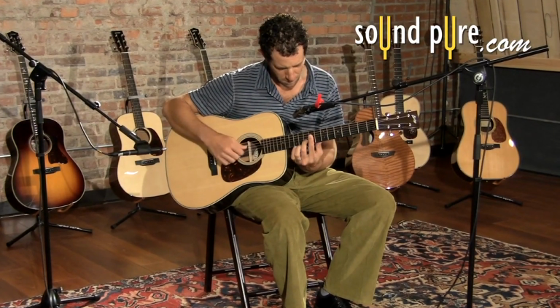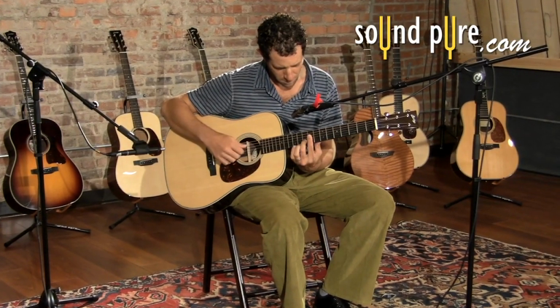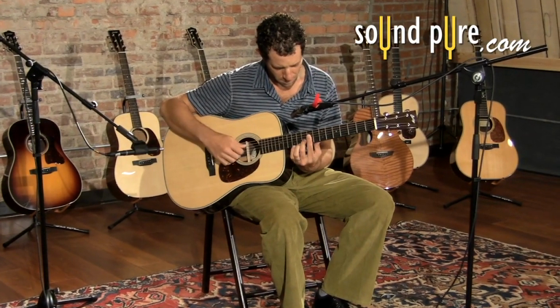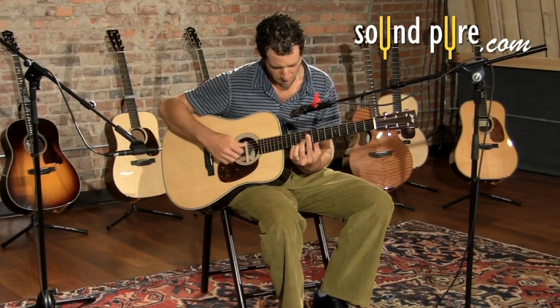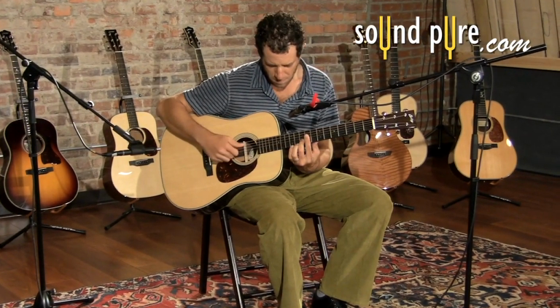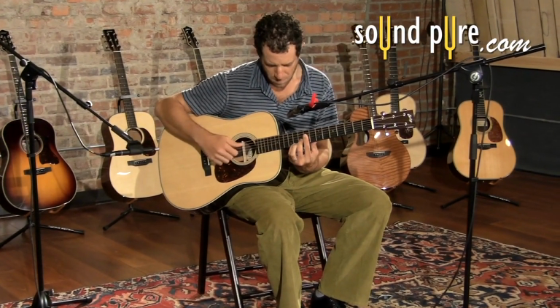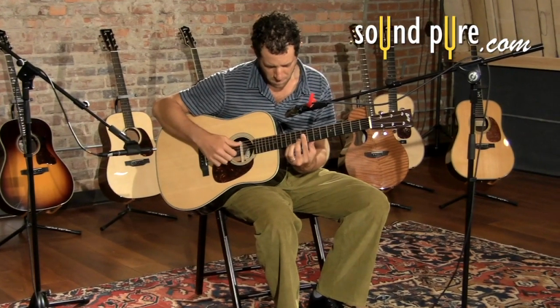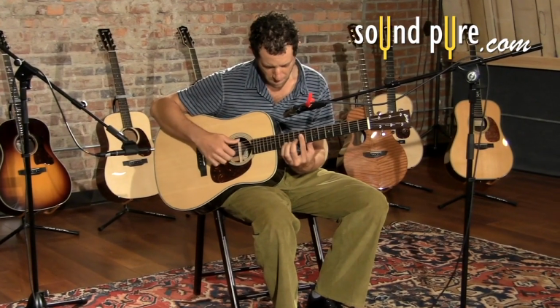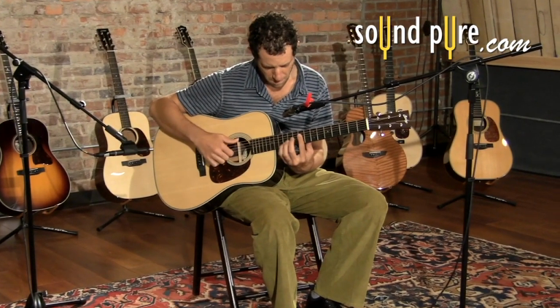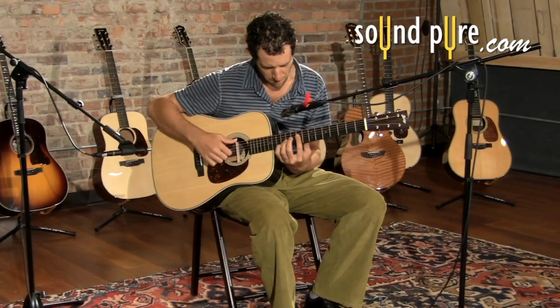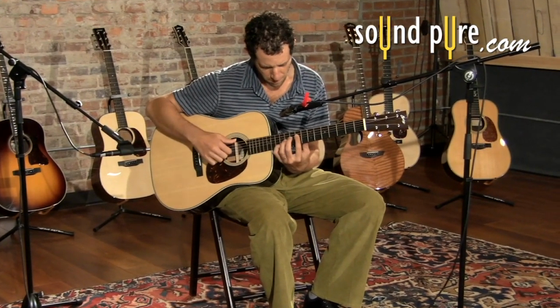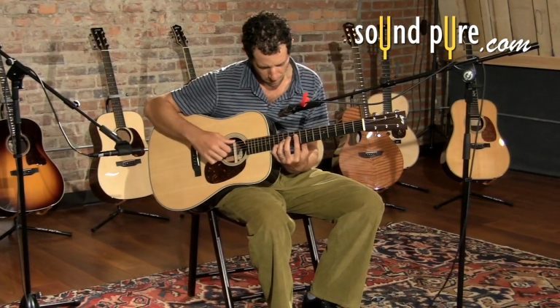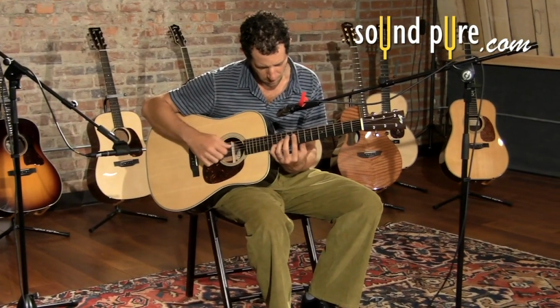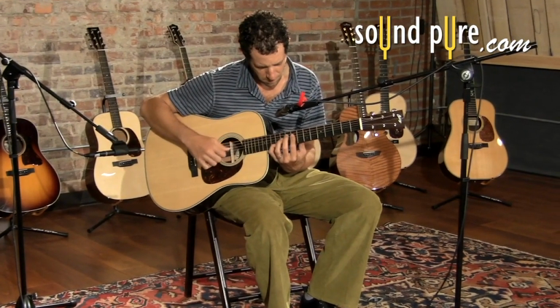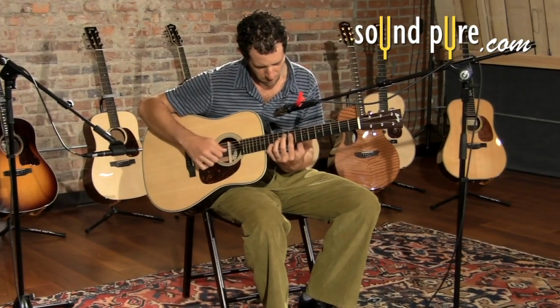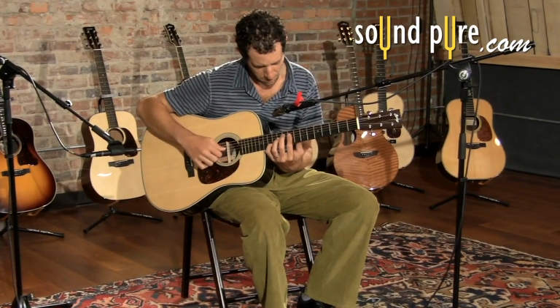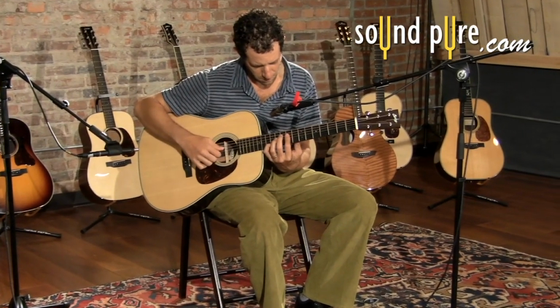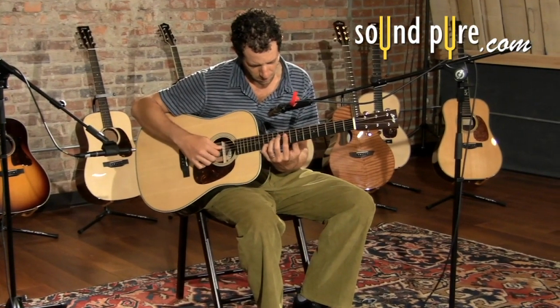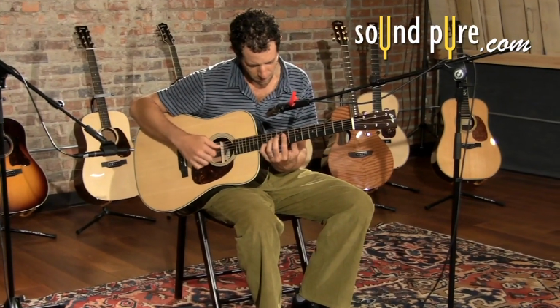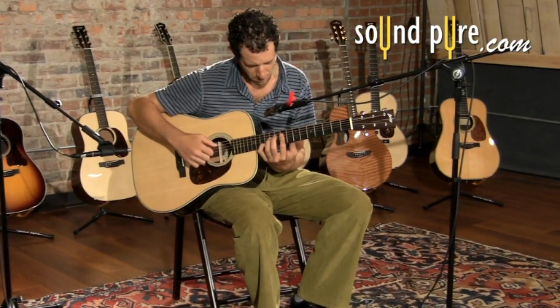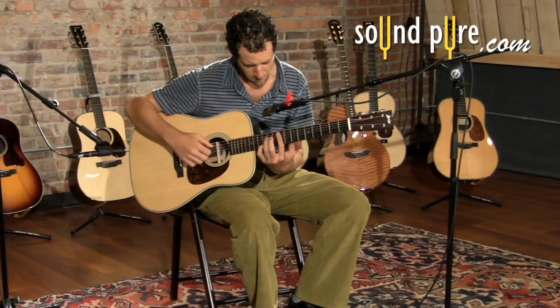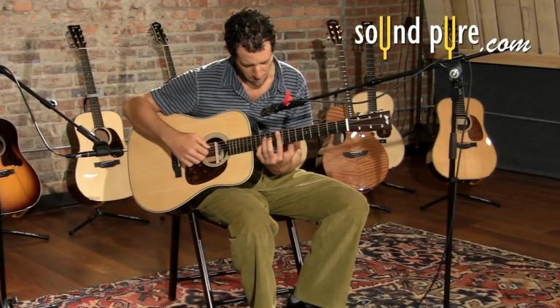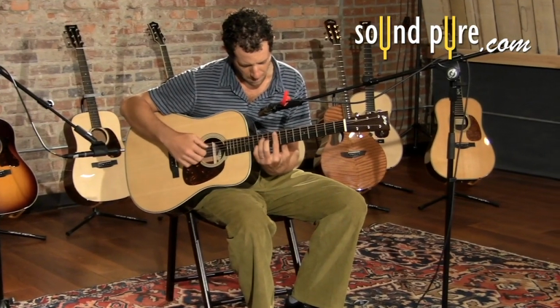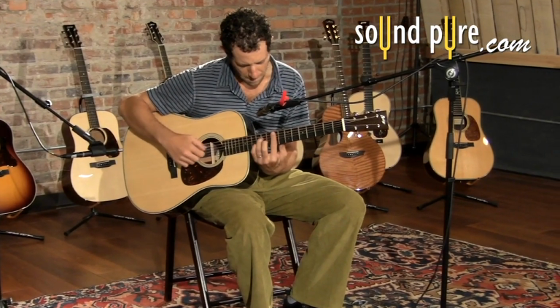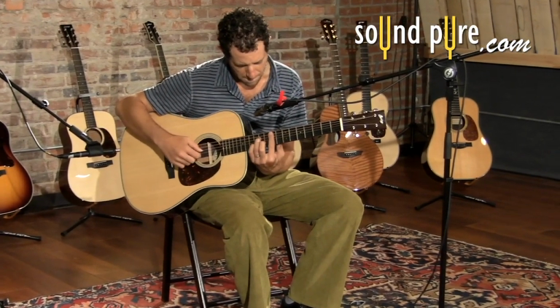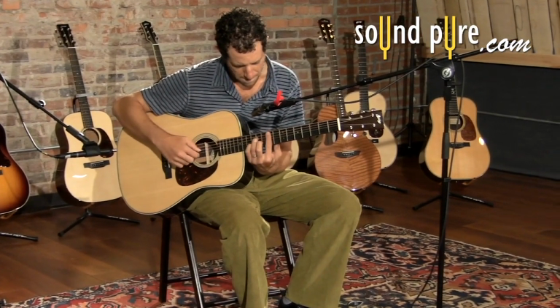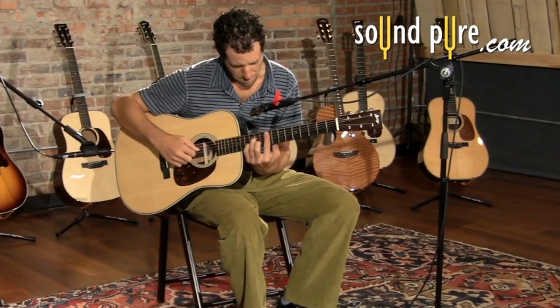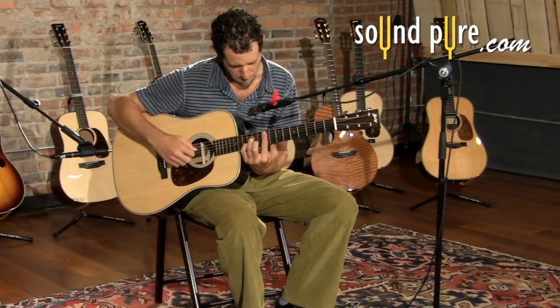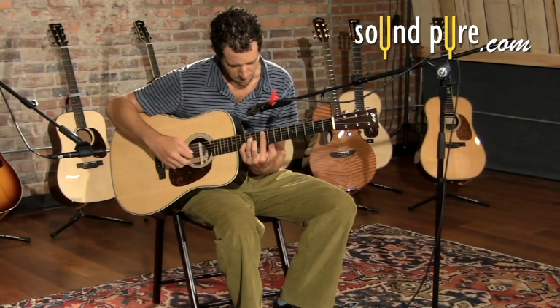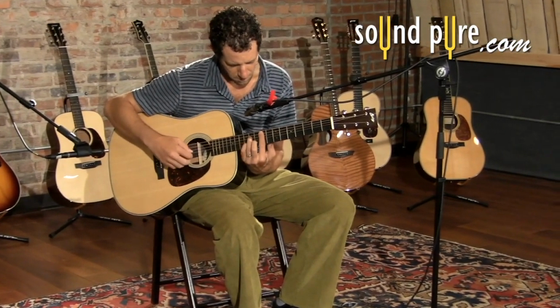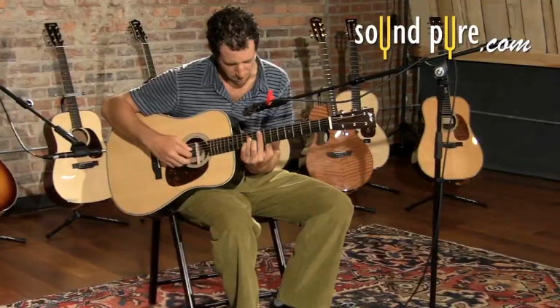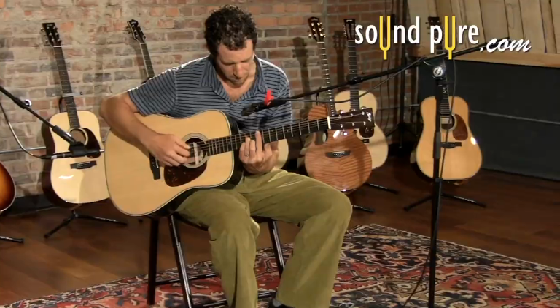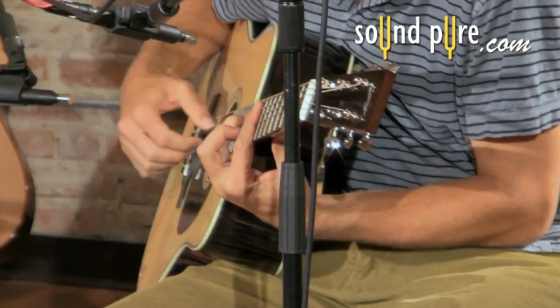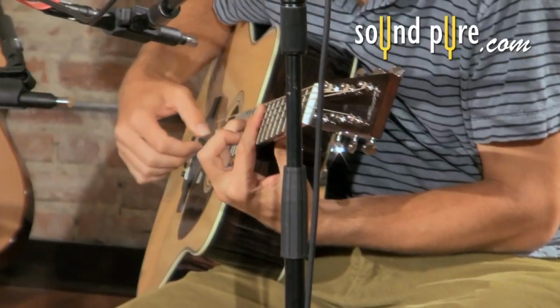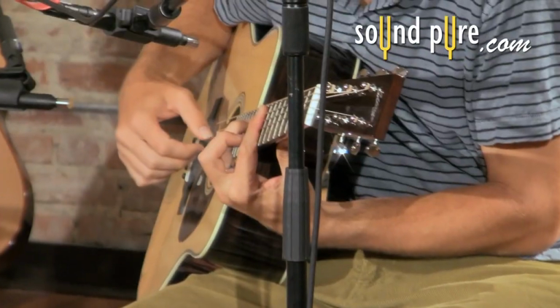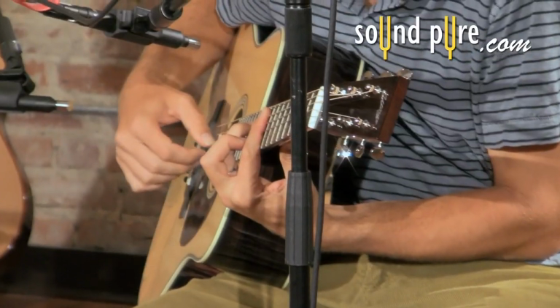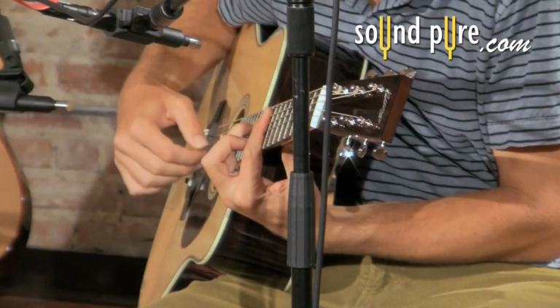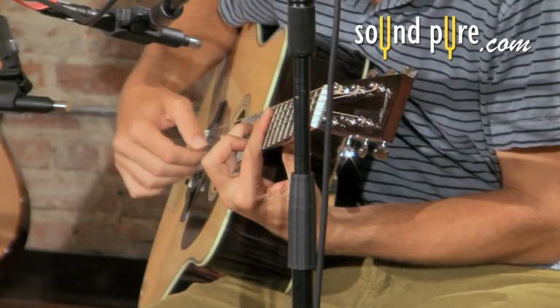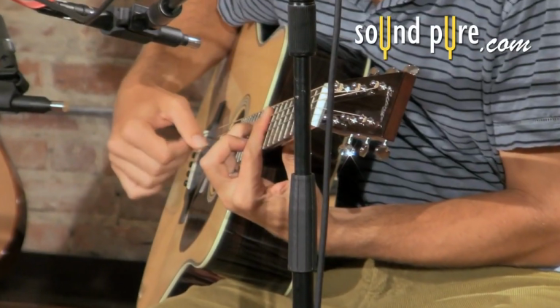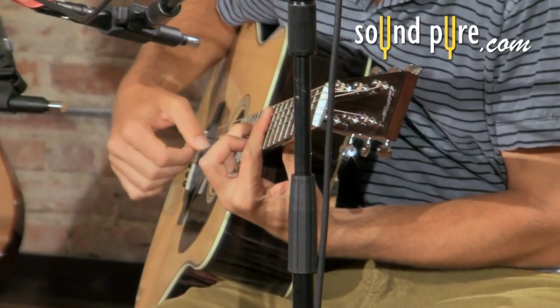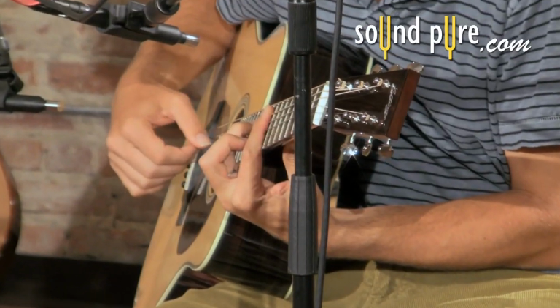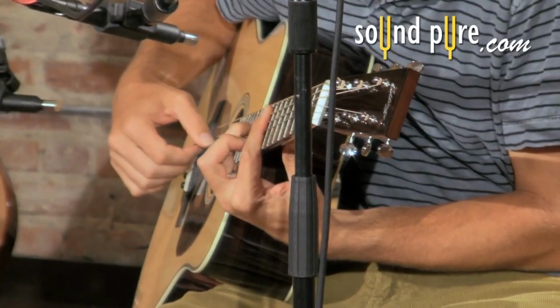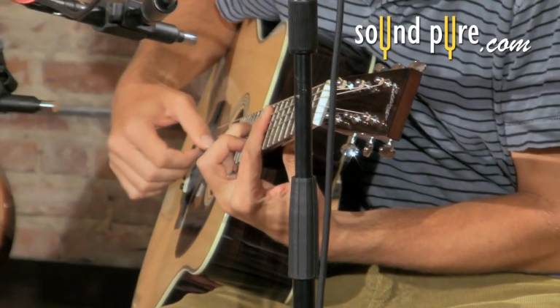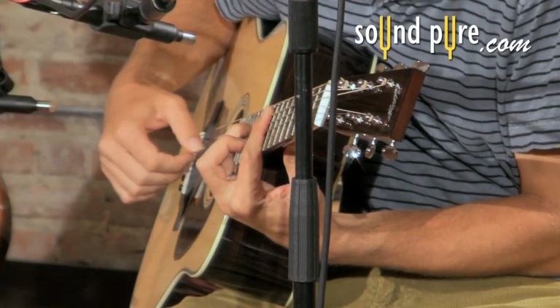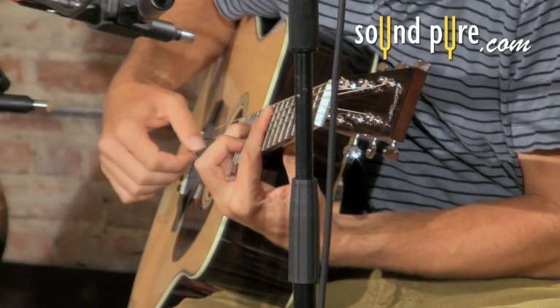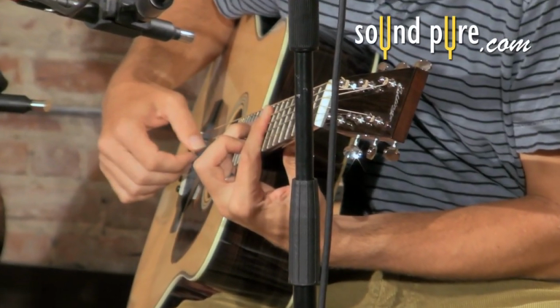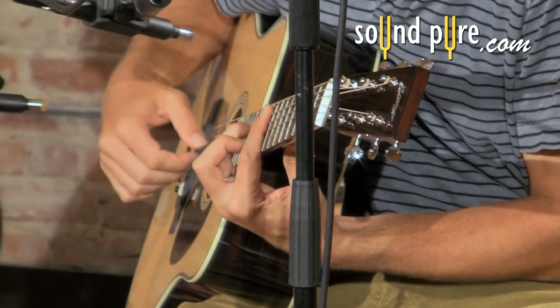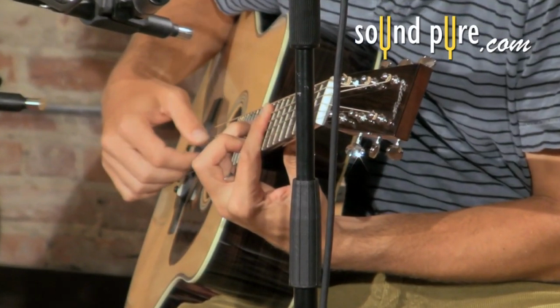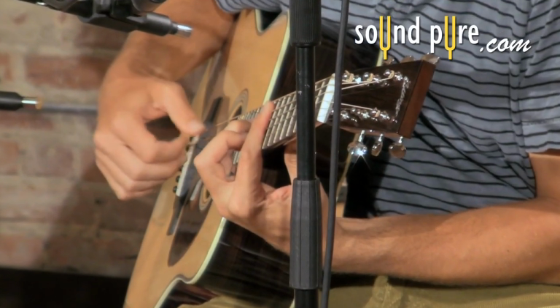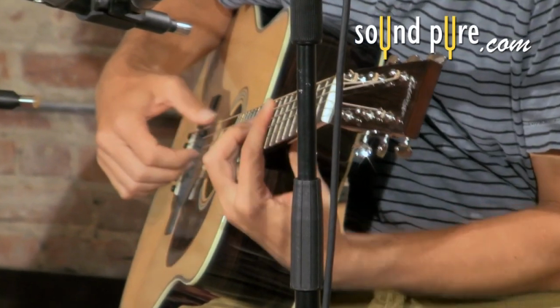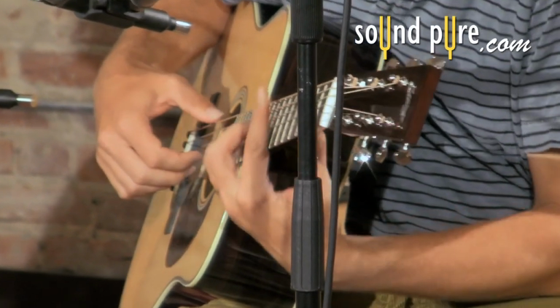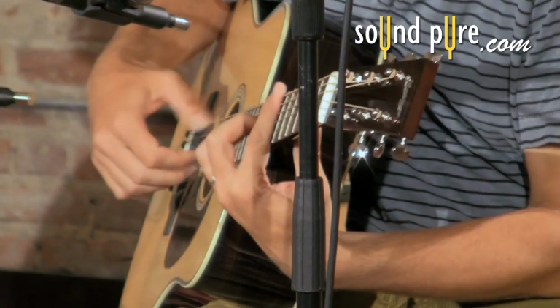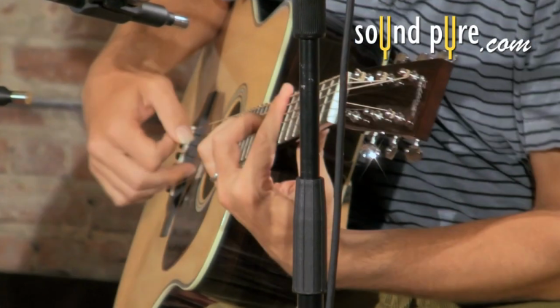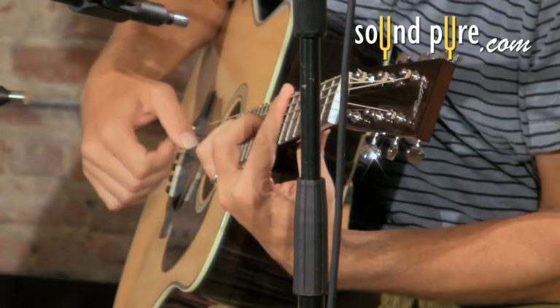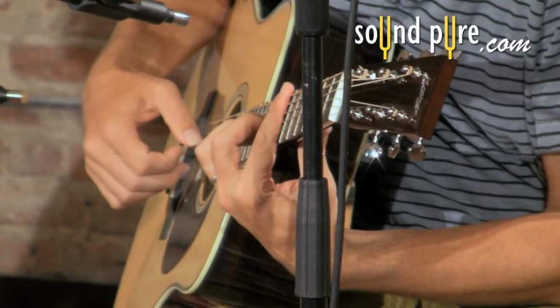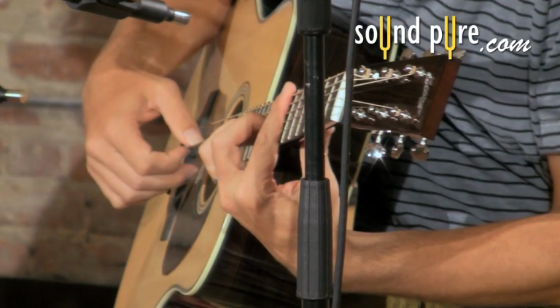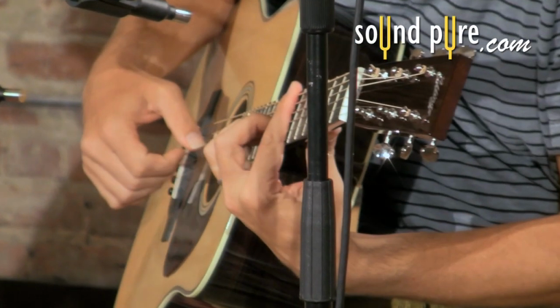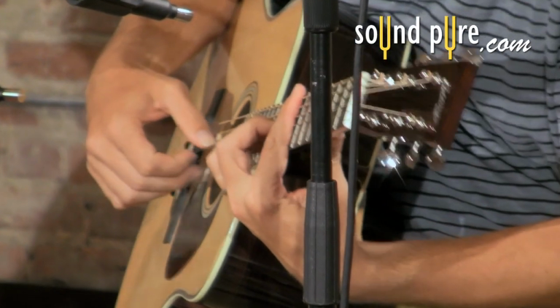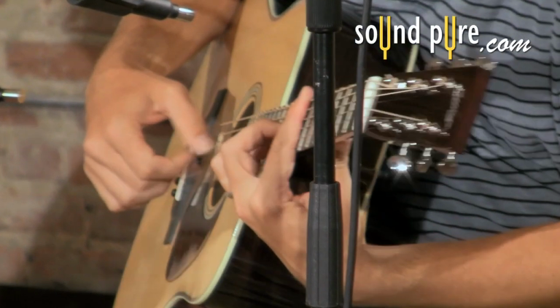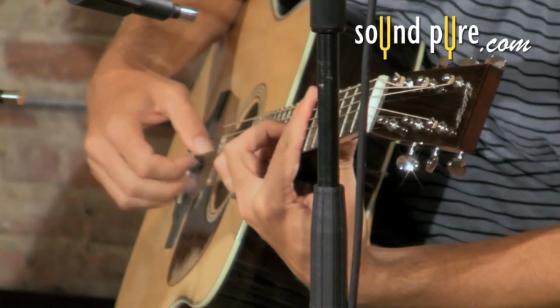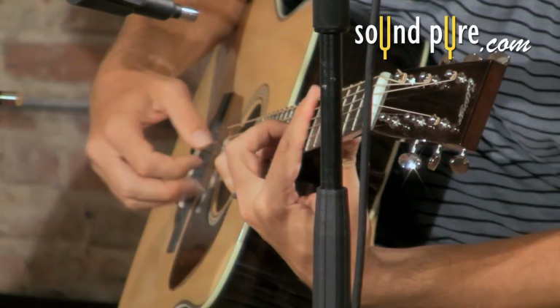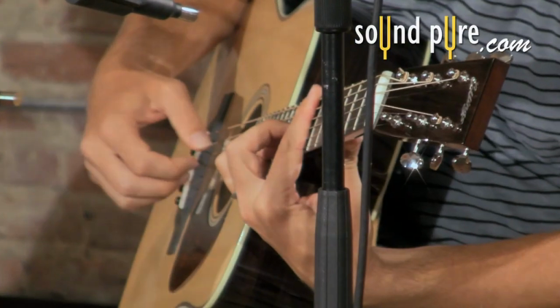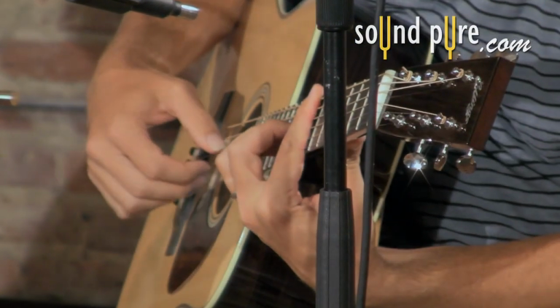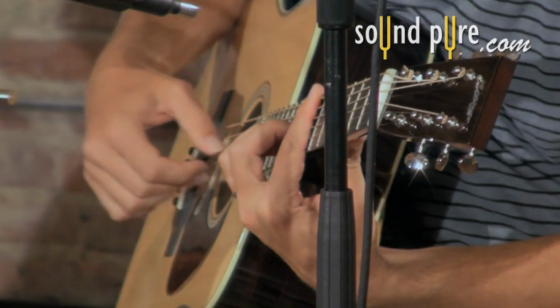Contact the engineers at SoundPure for more information on the incredible versatility of the Phoenix DRS-8 and all the ways that it can be used in your studio or venue.